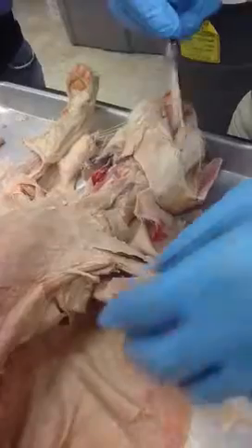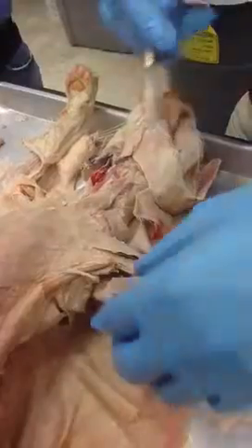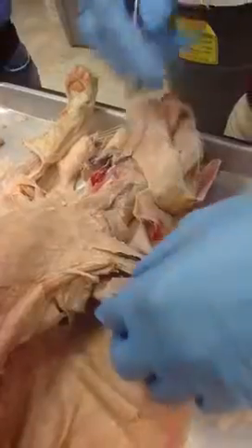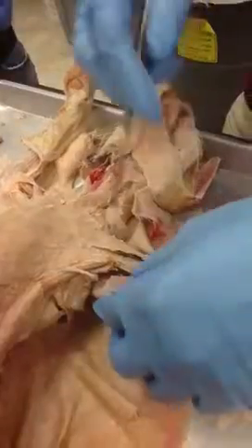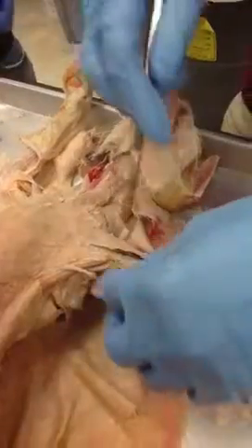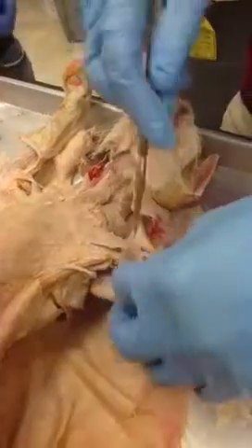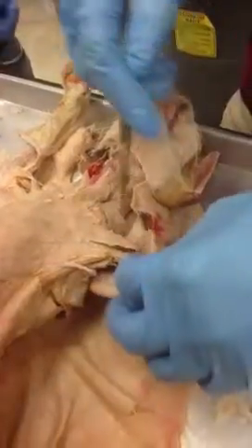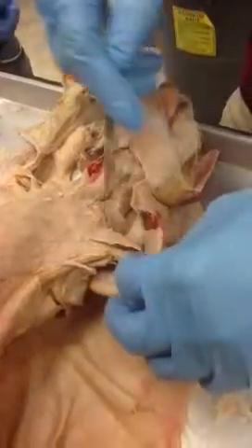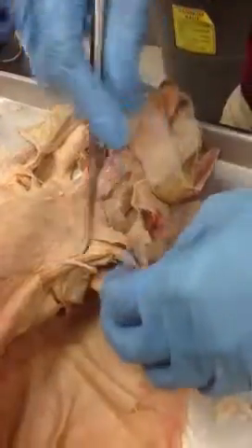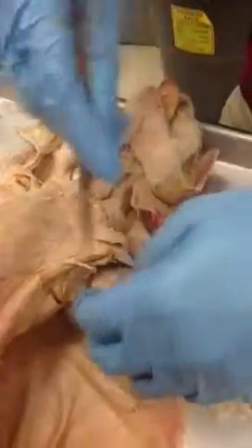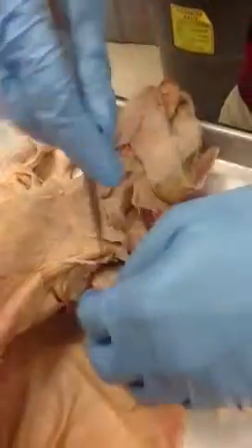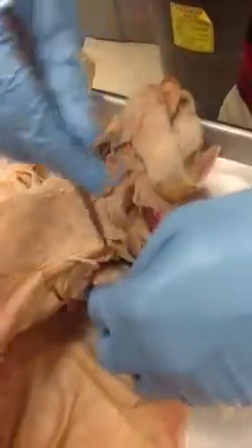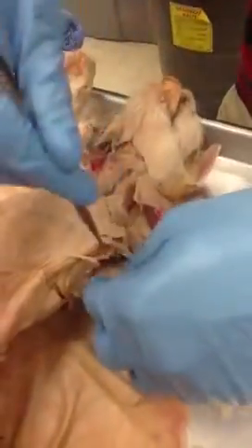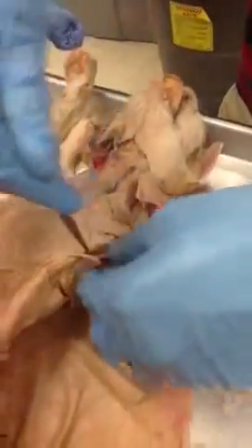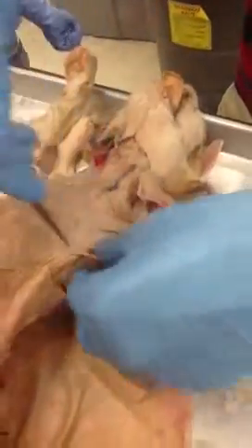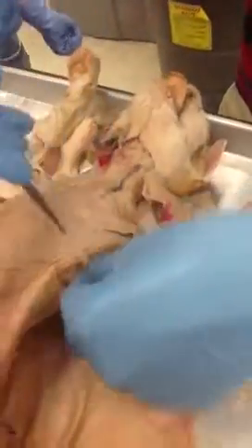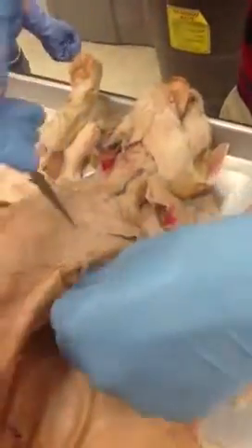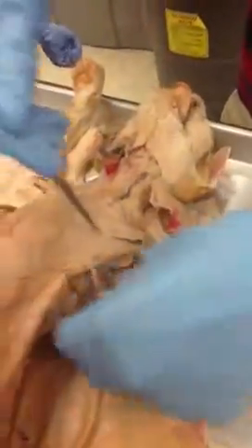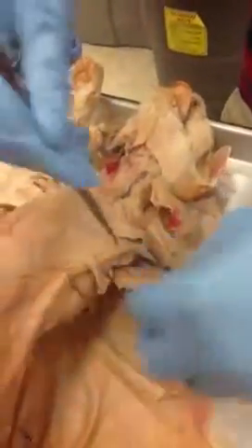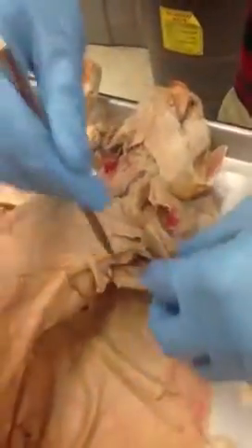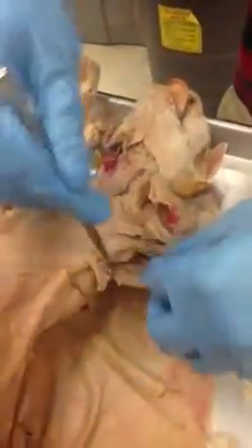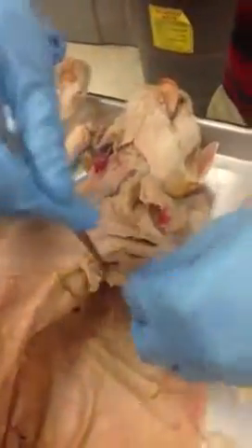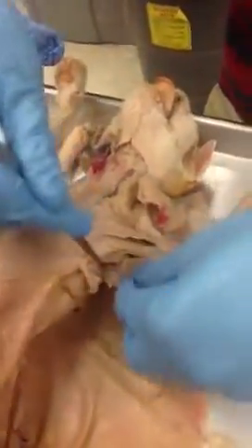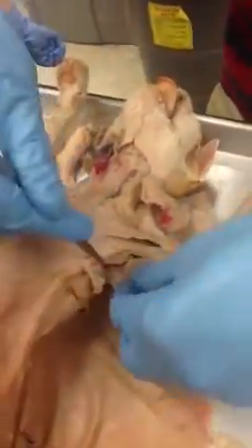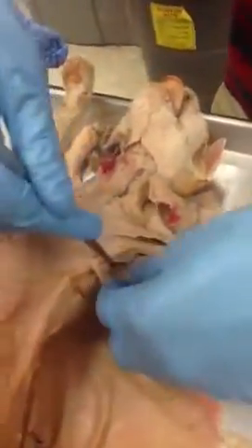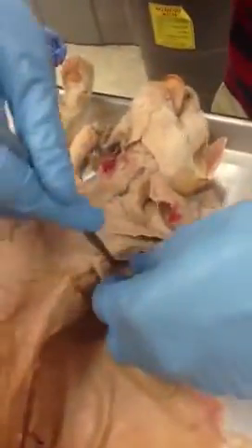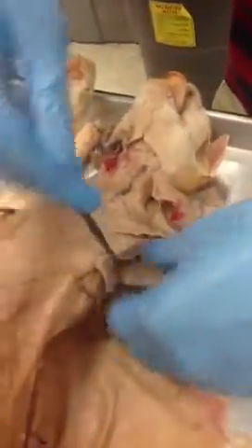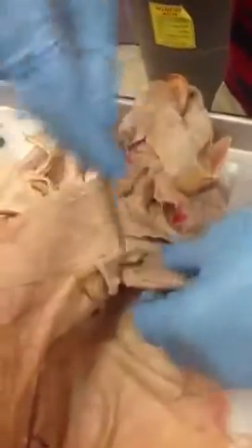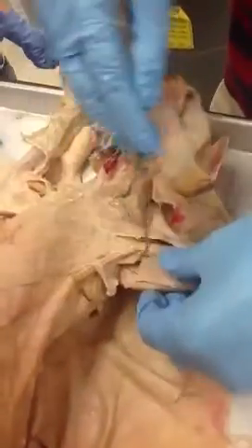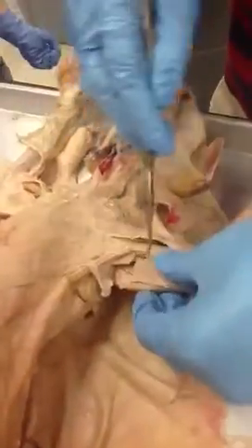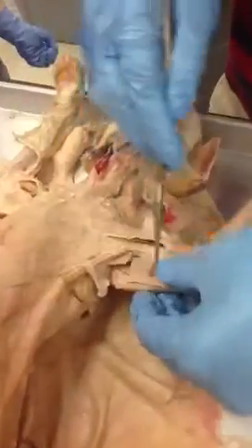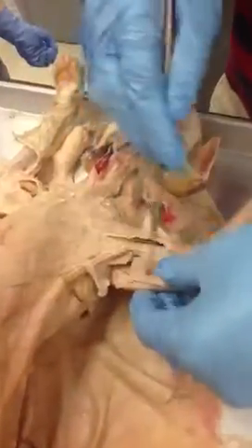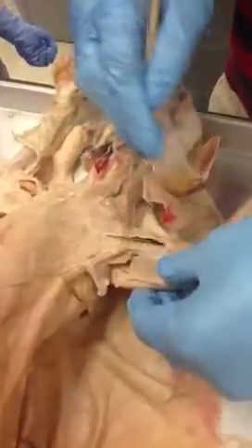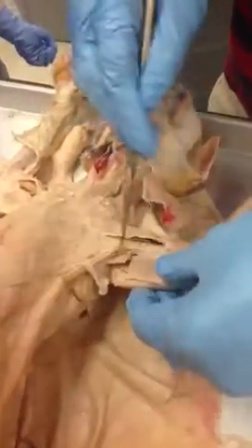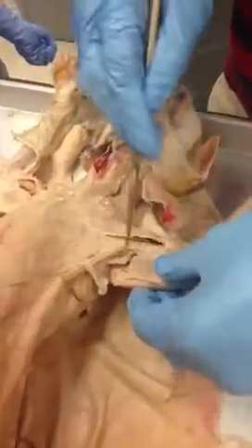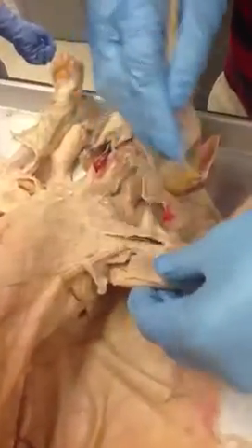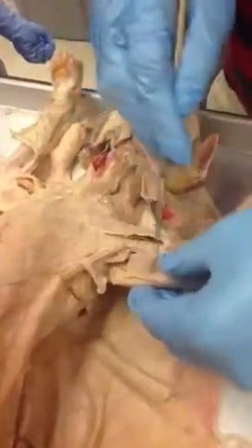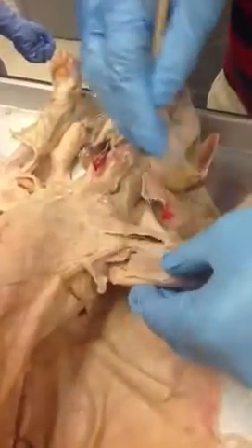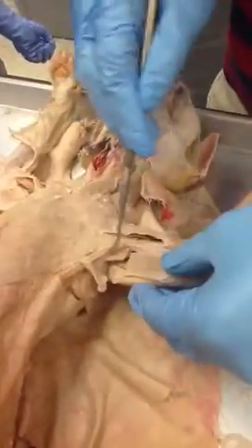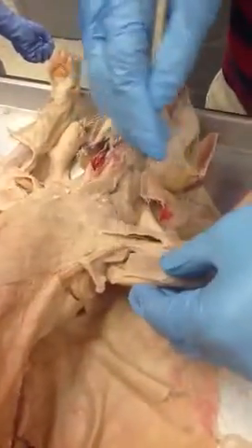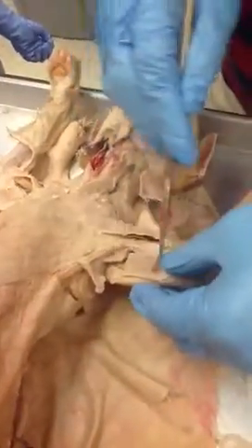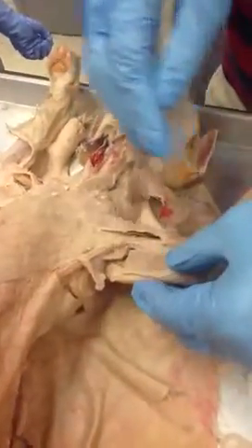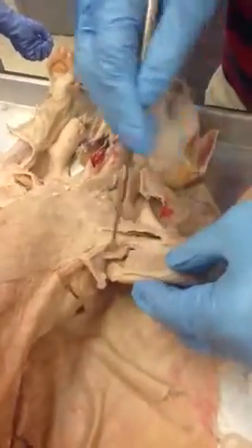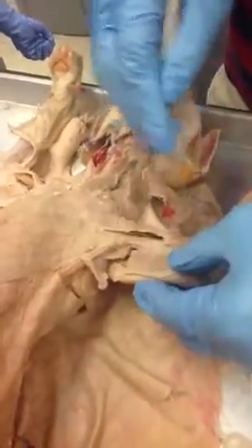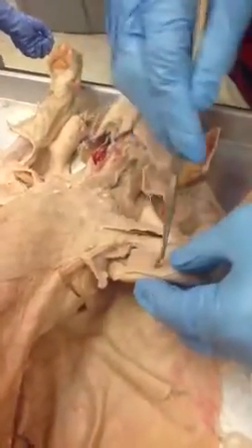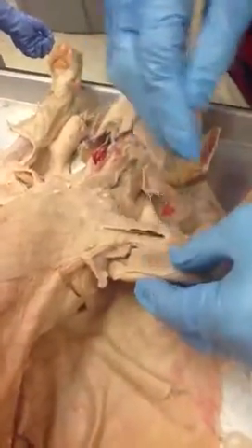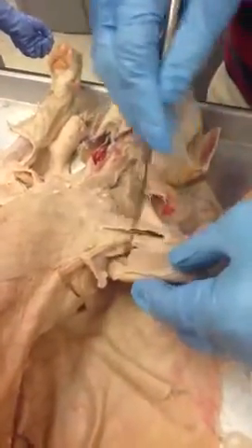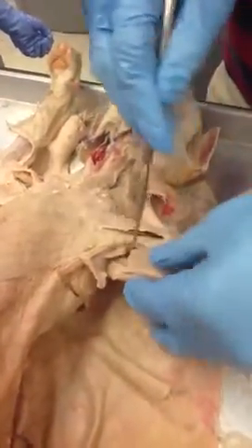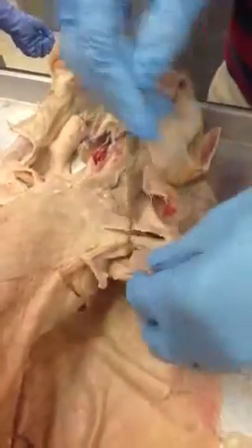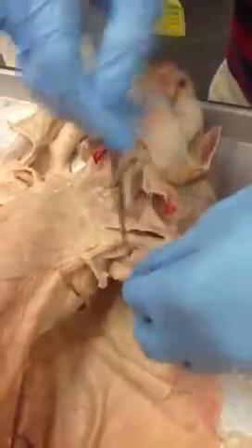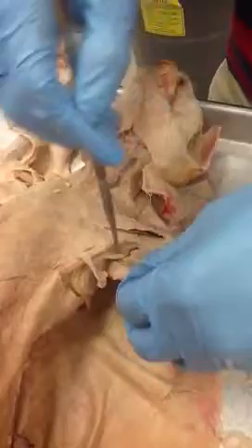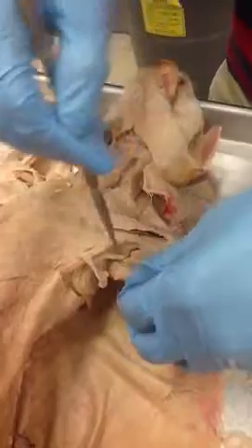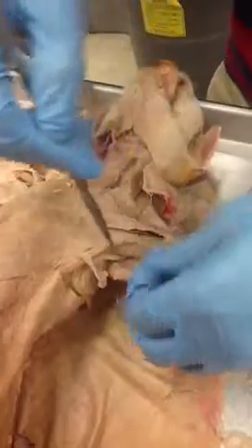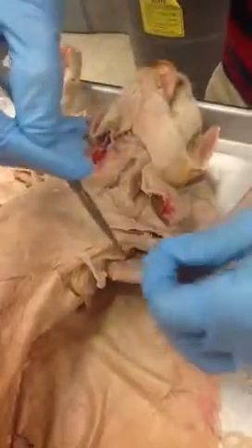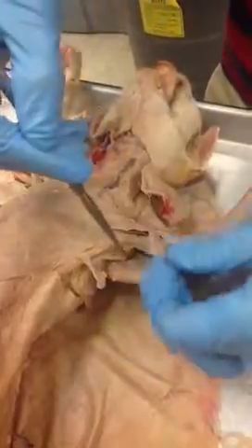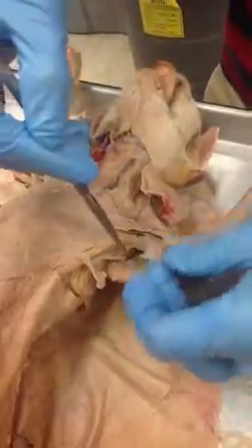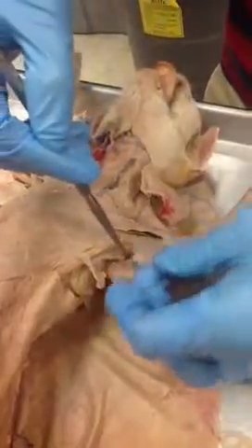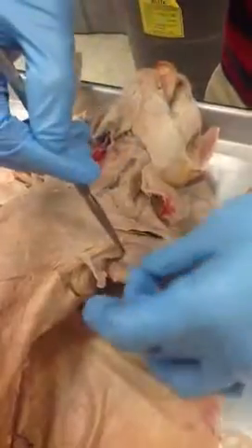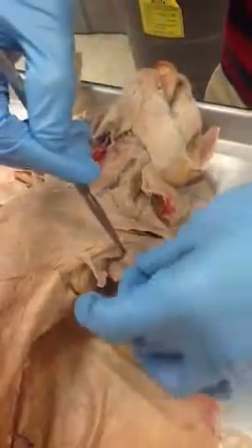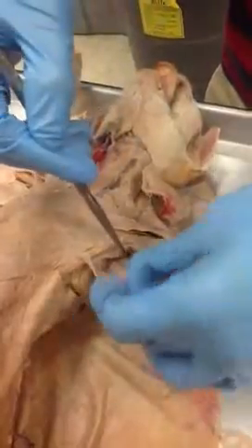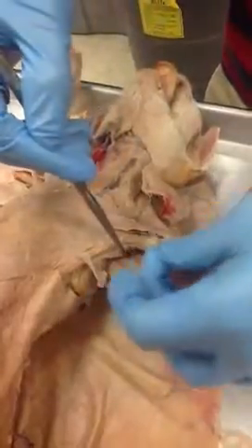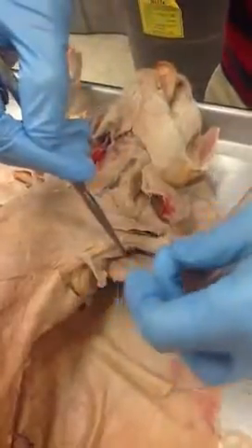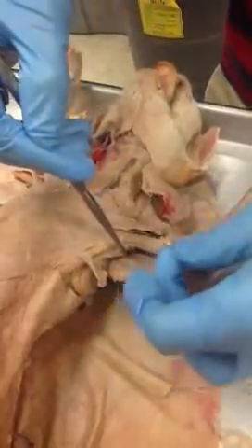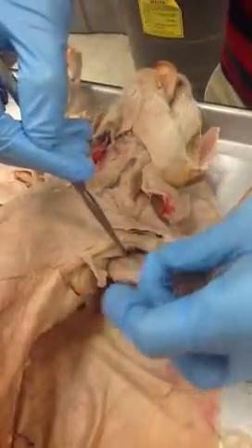We forgot — on top of the tricep area, we have the epi trochlearis. This is the muscle we ripped in half right here.